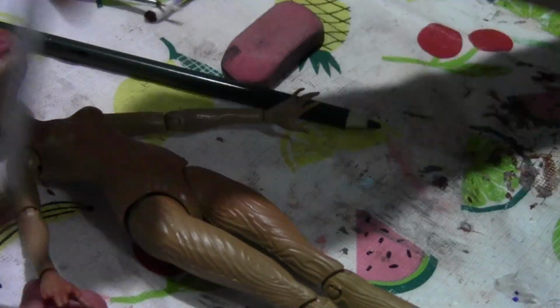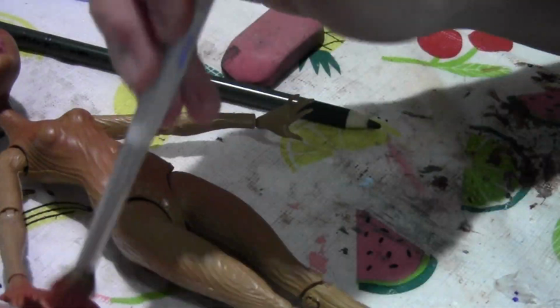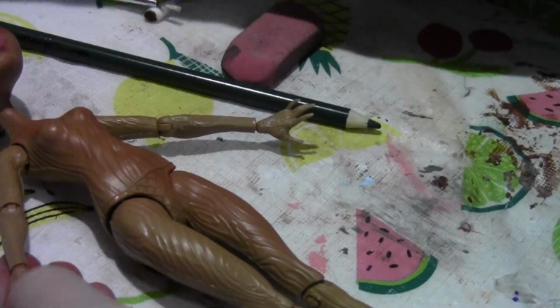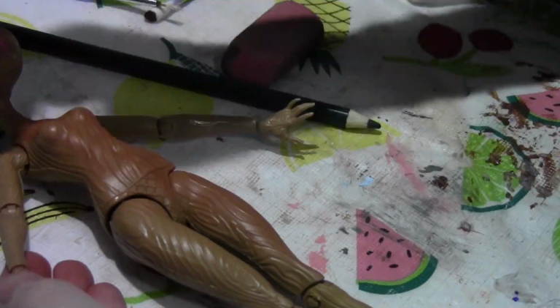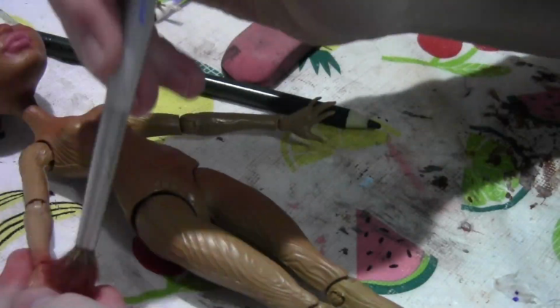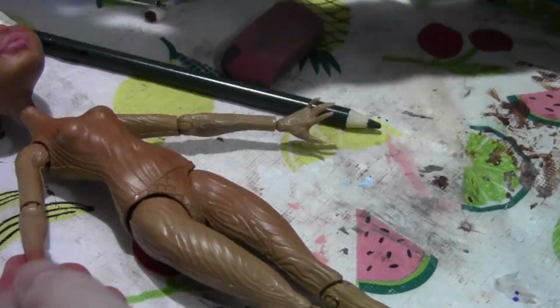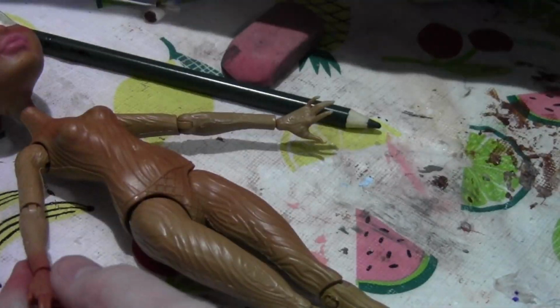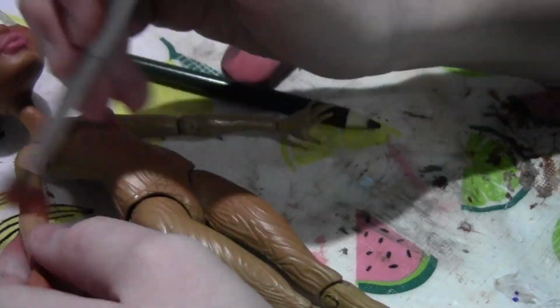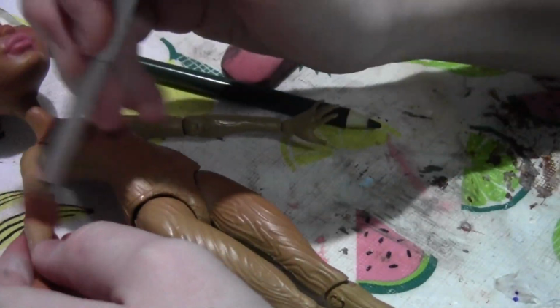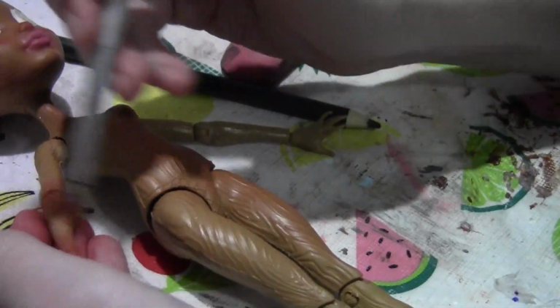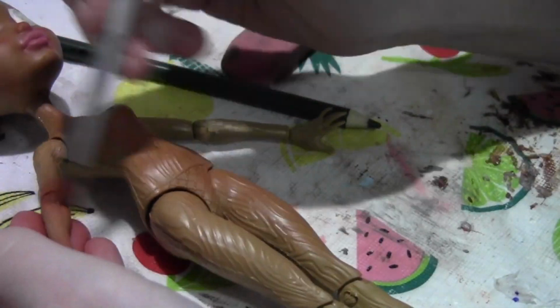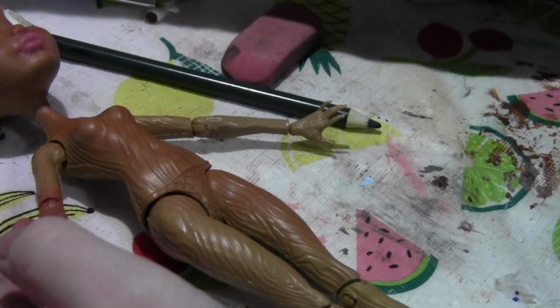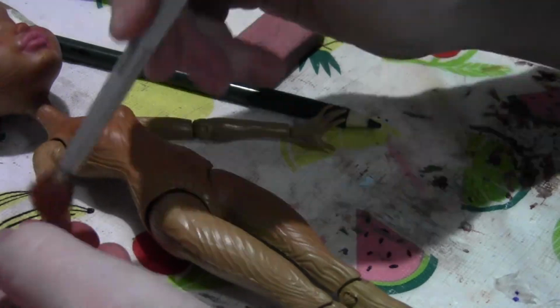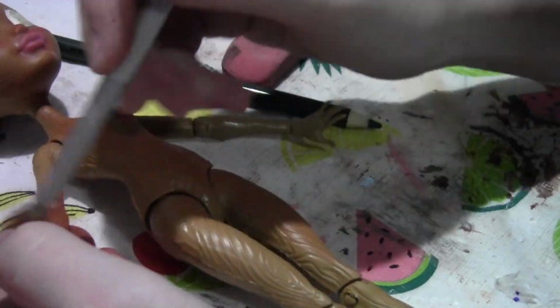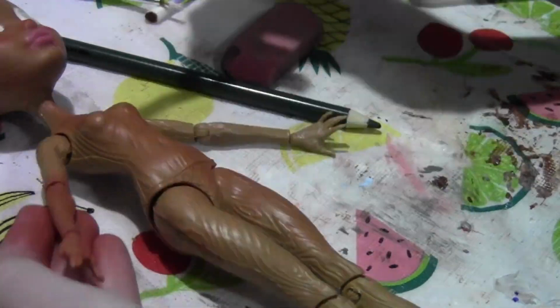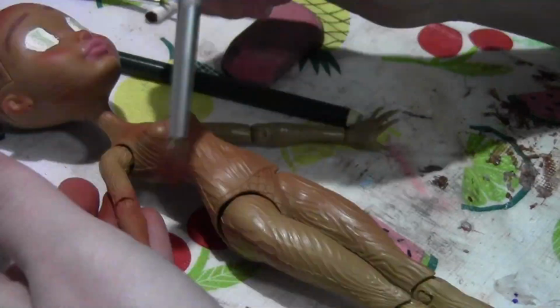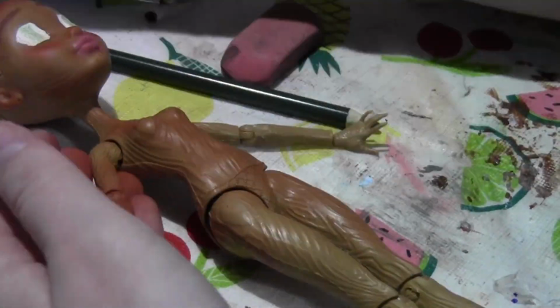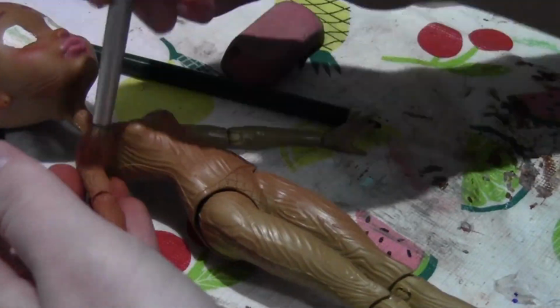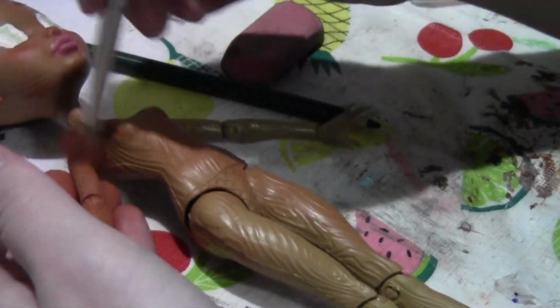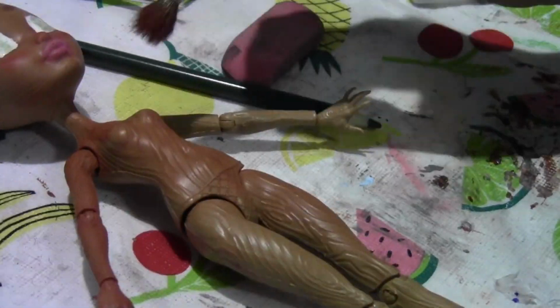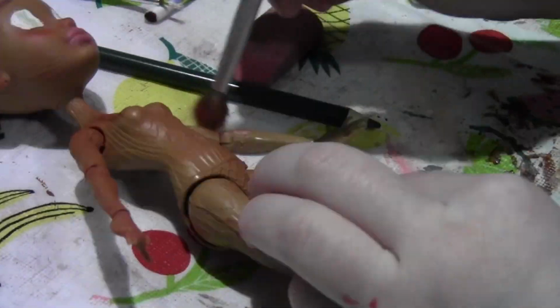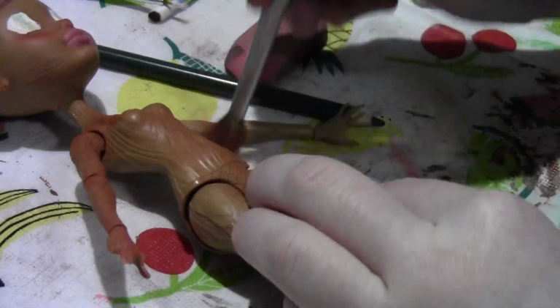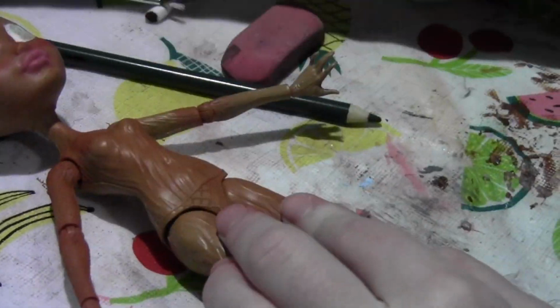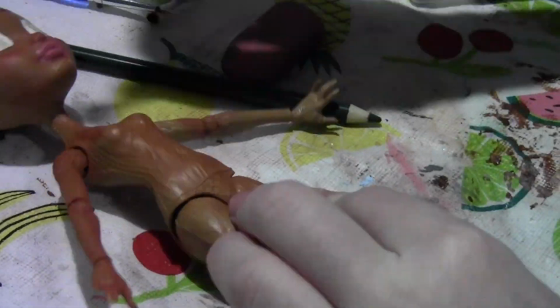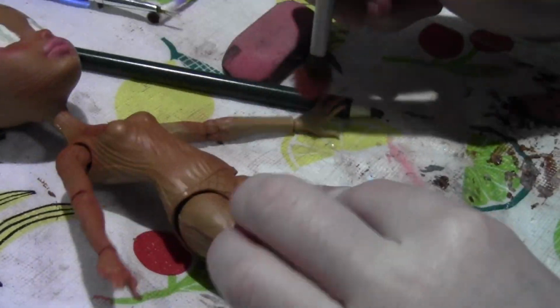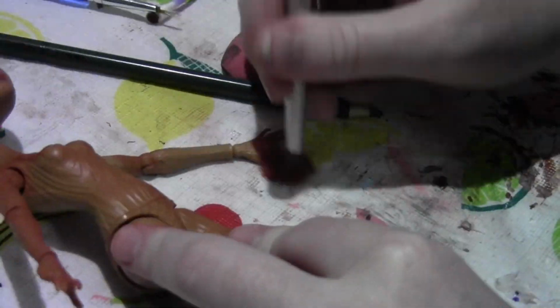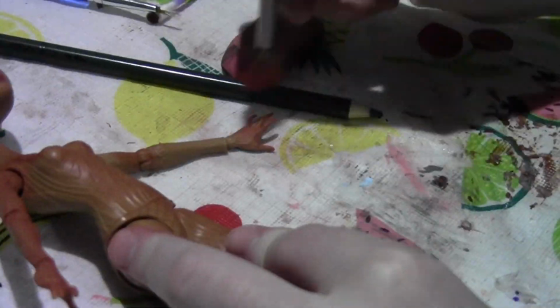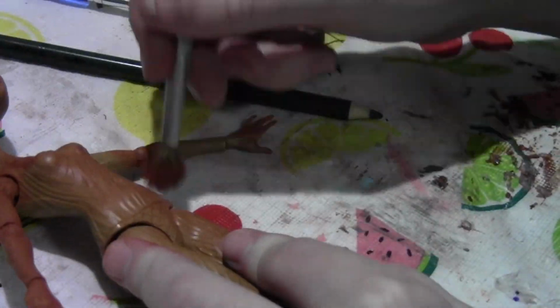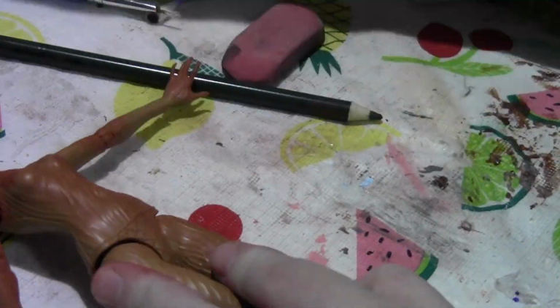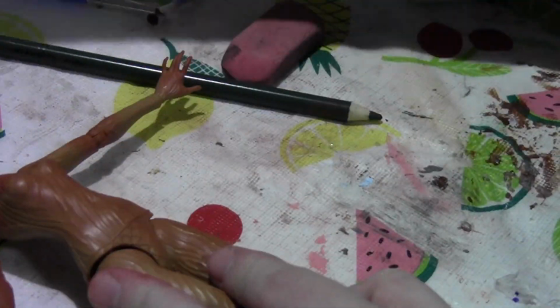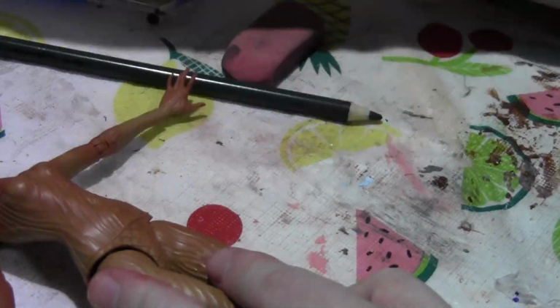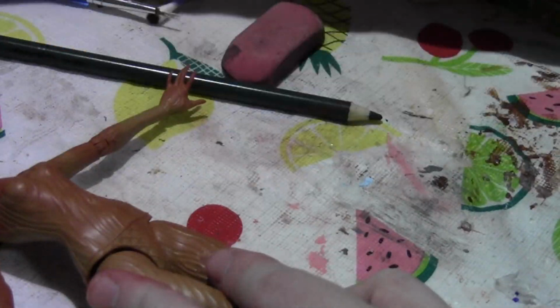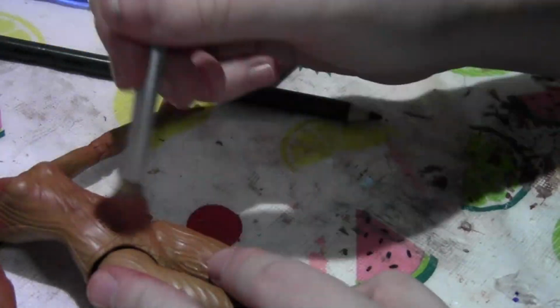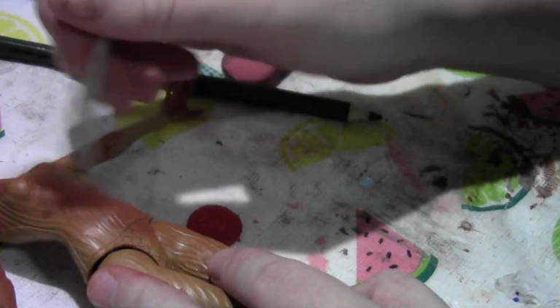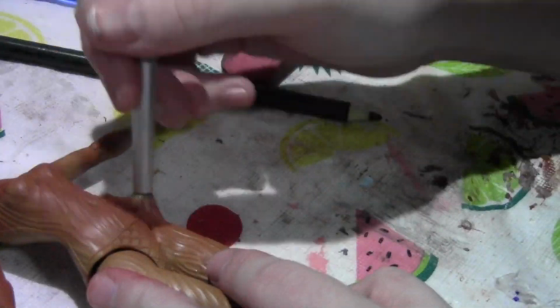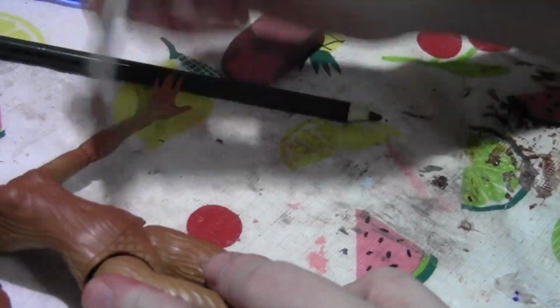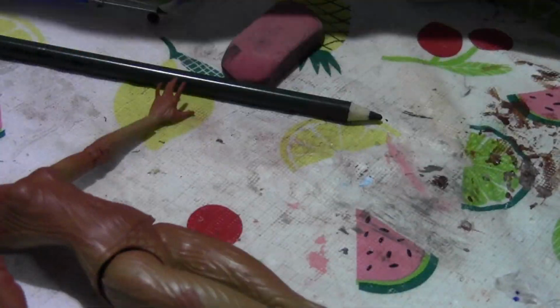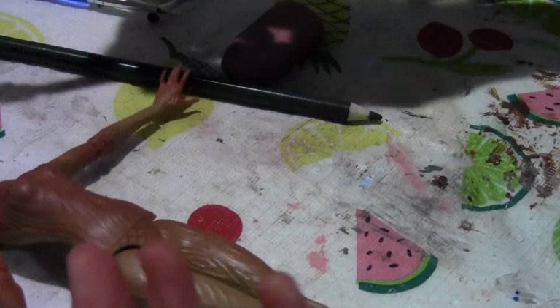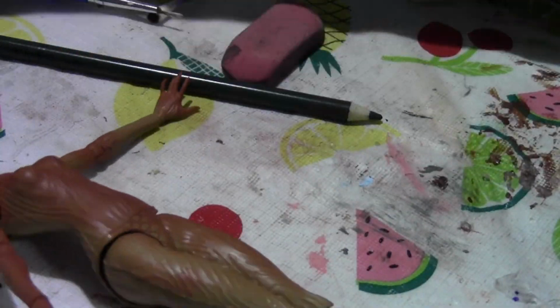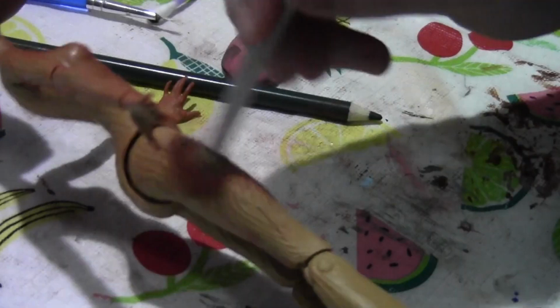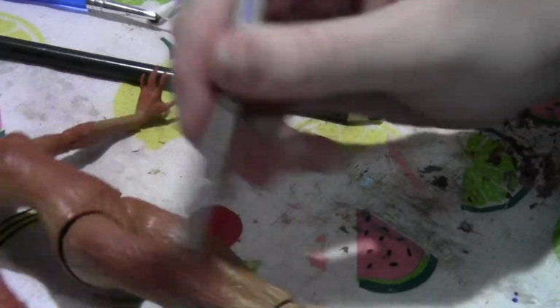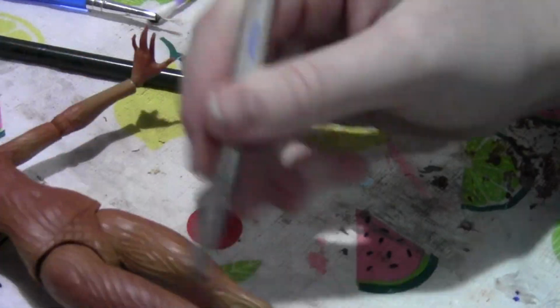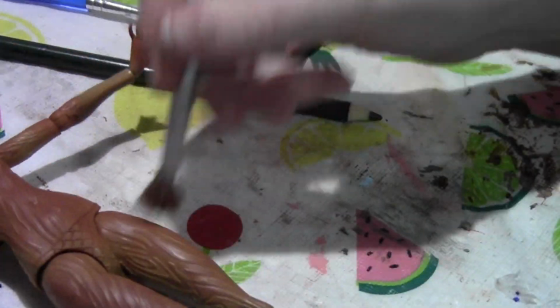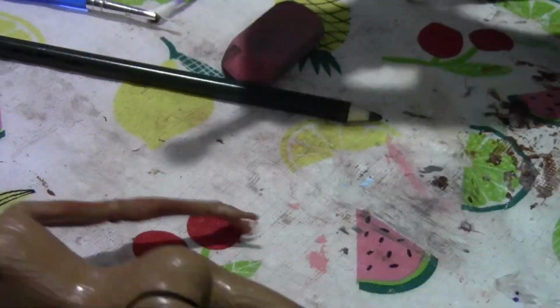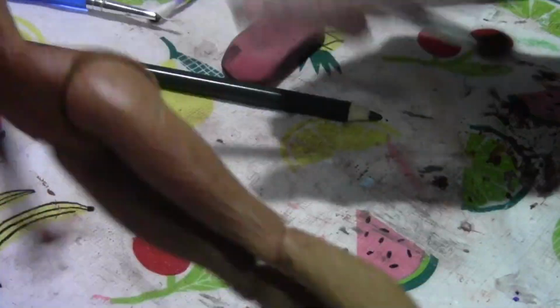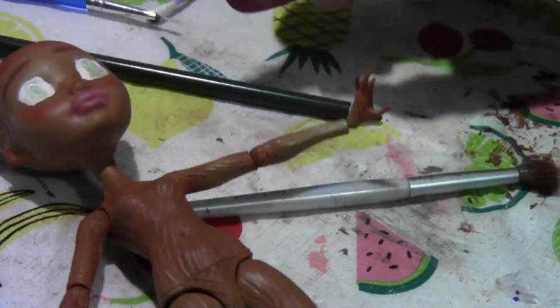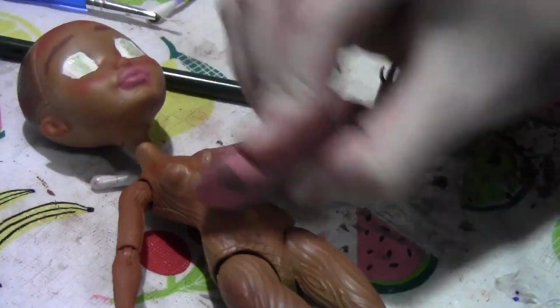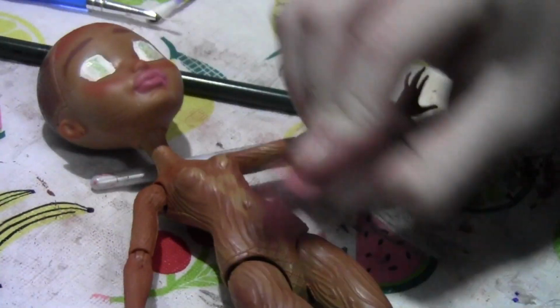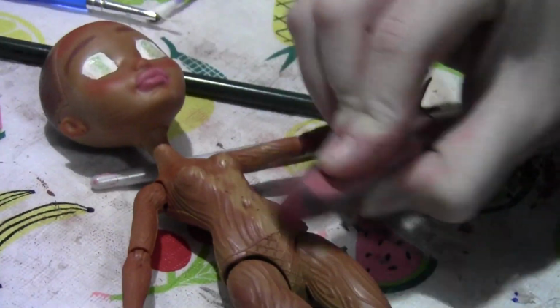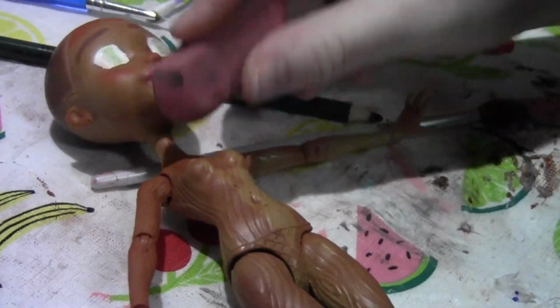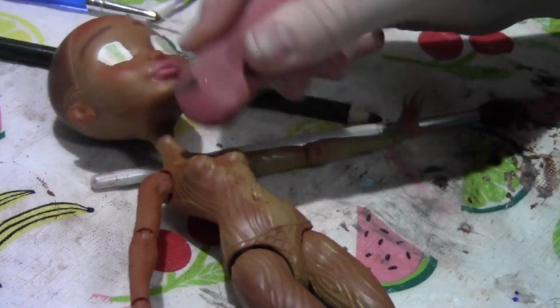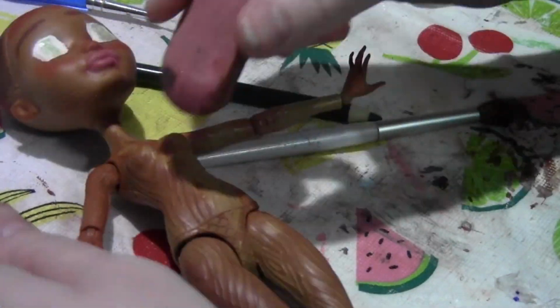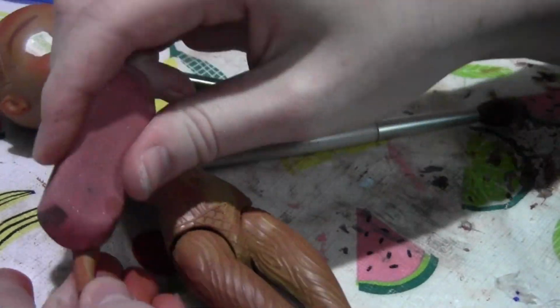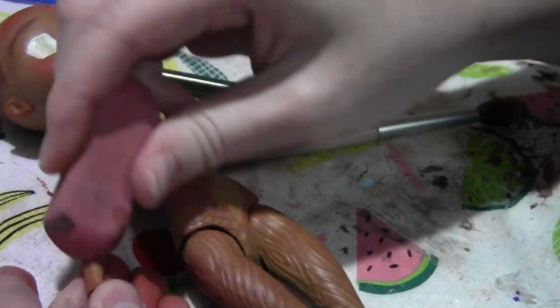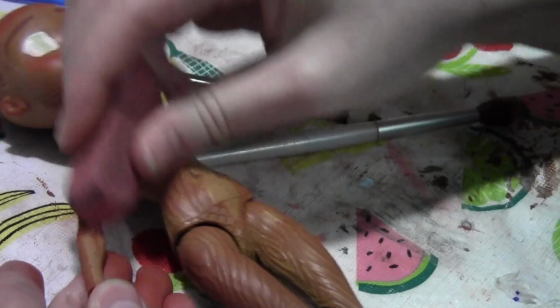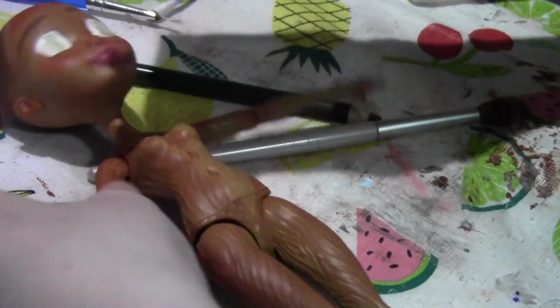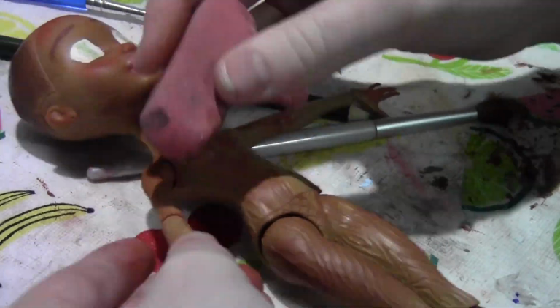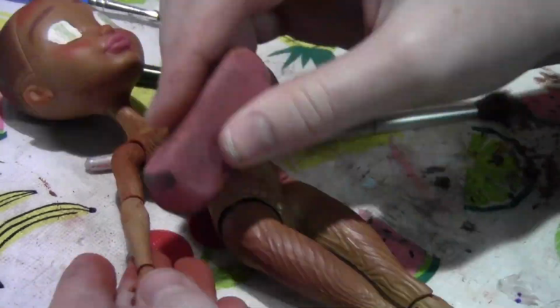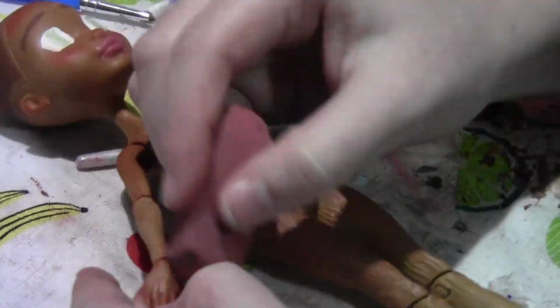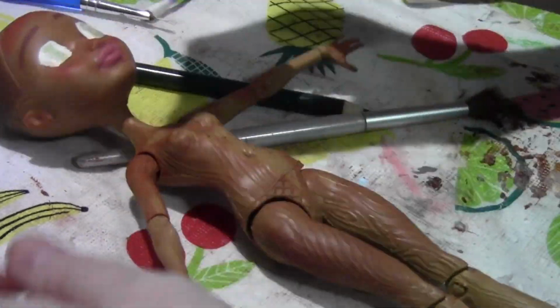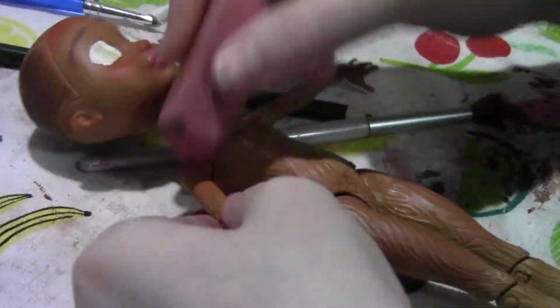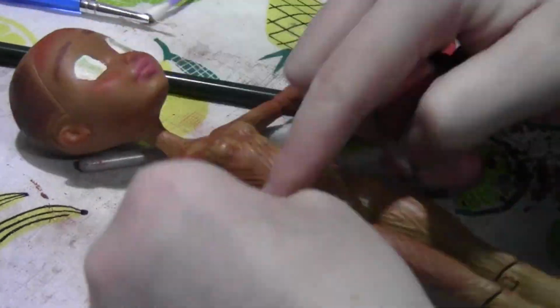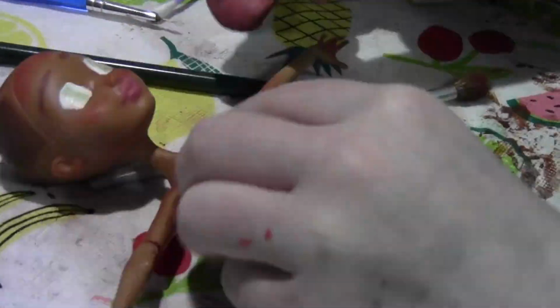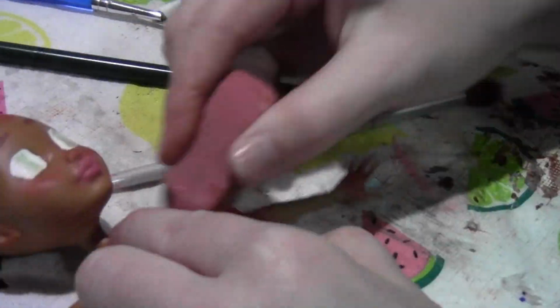Blushing her body to give her the cold look, mostly on the fingers, the wrists, the elbows, the knees, and the feet. Although a bit around the neck as well.